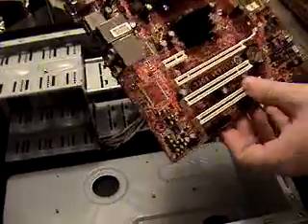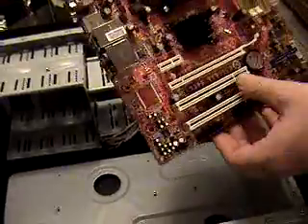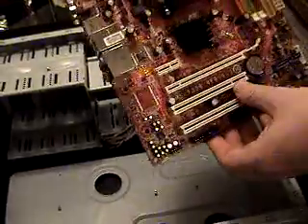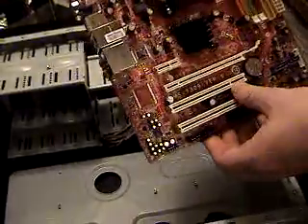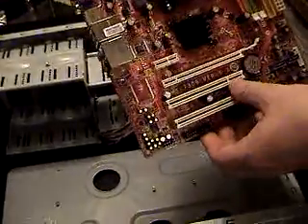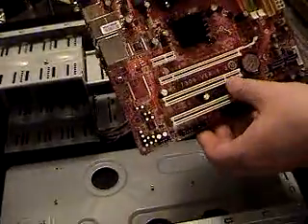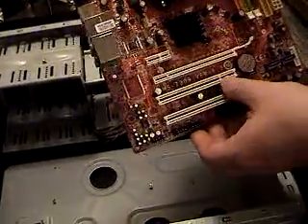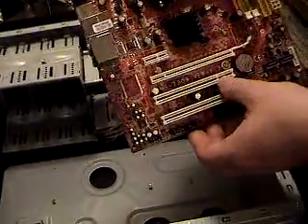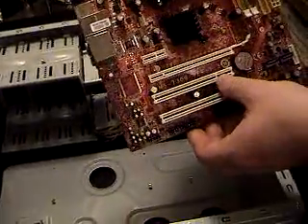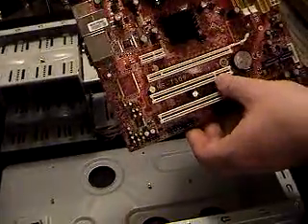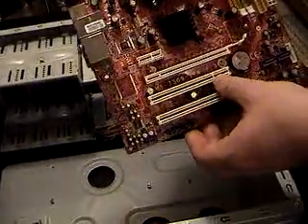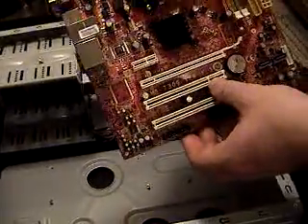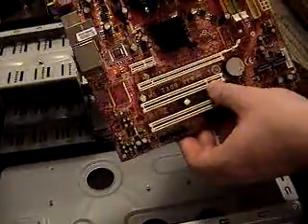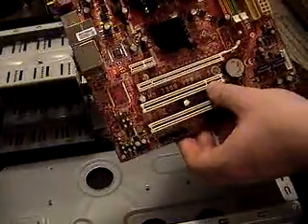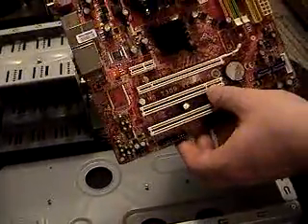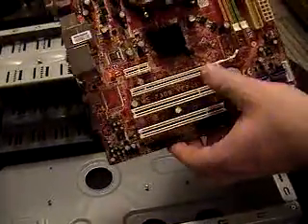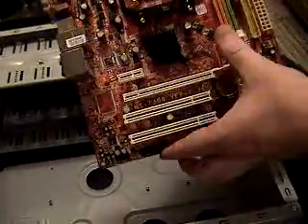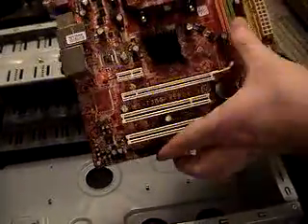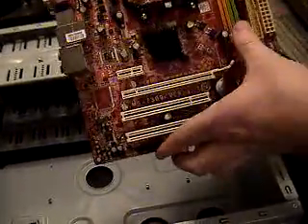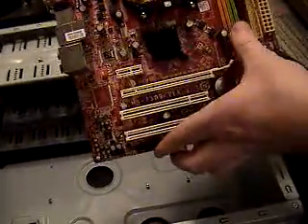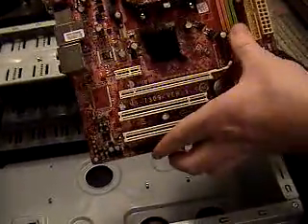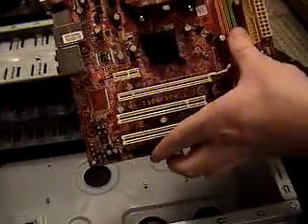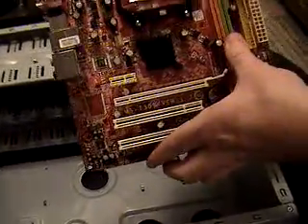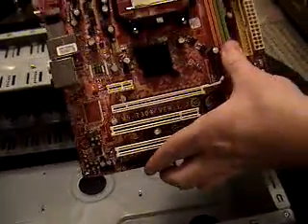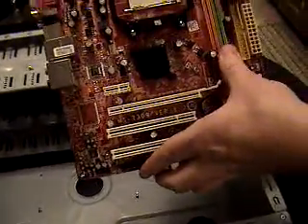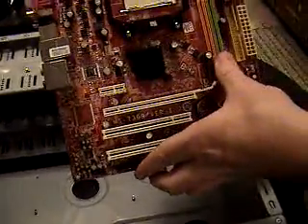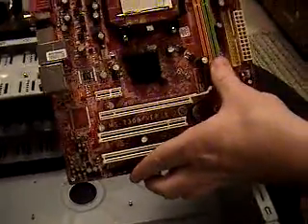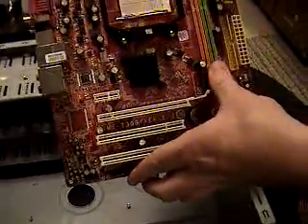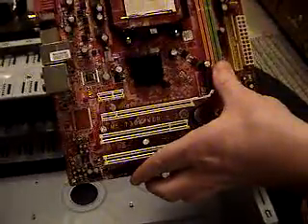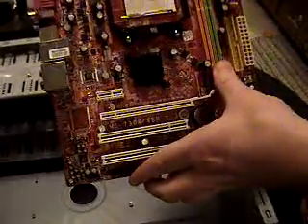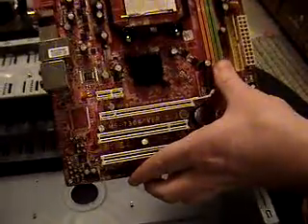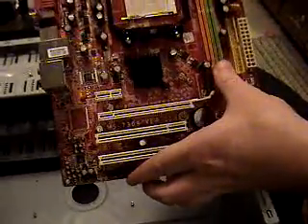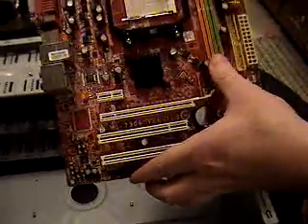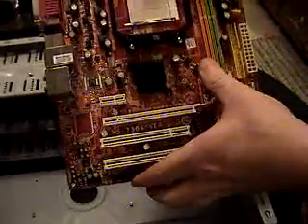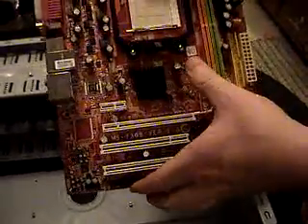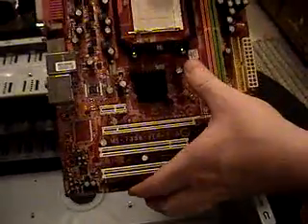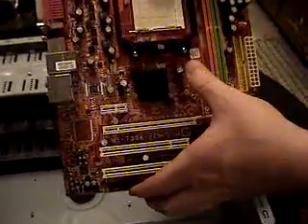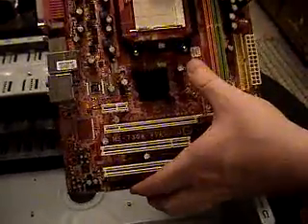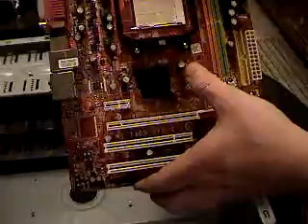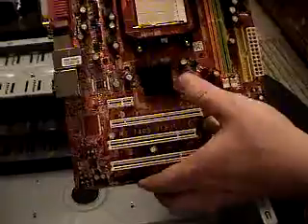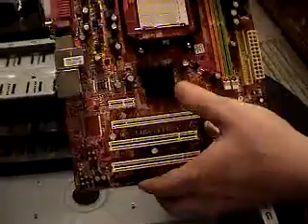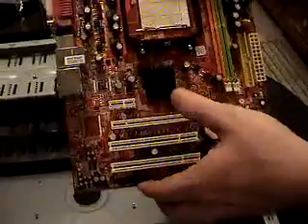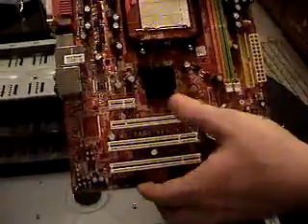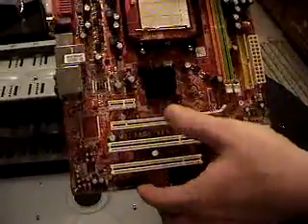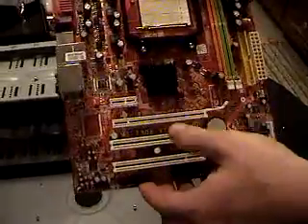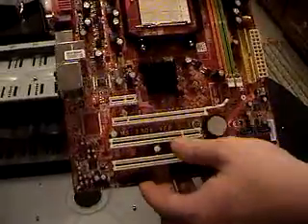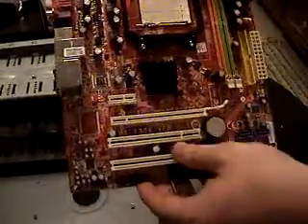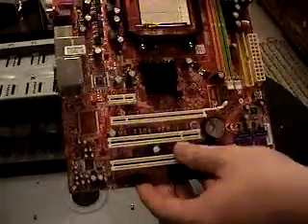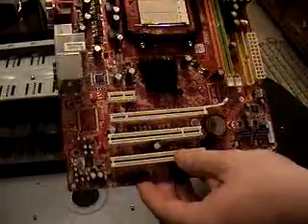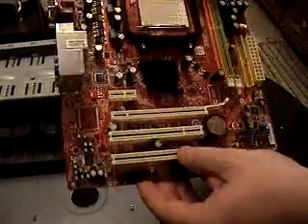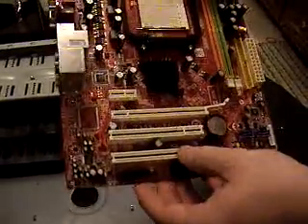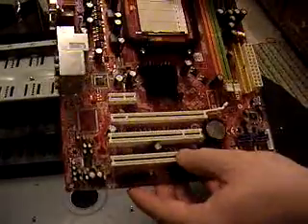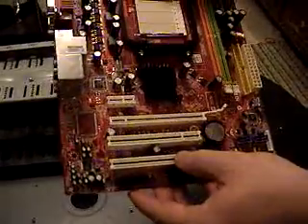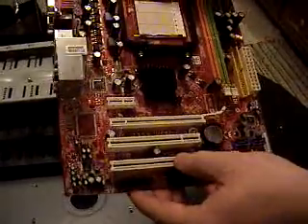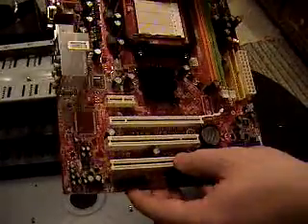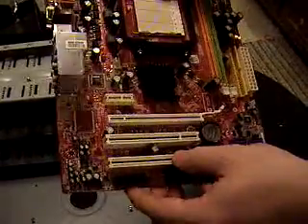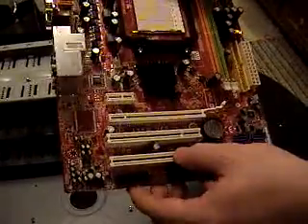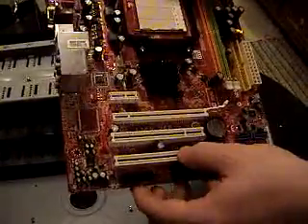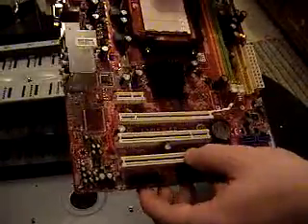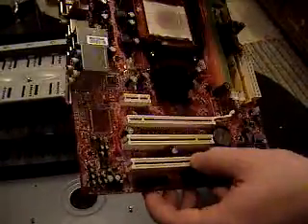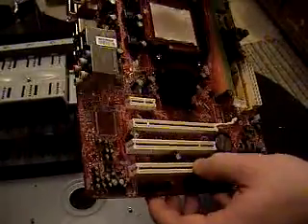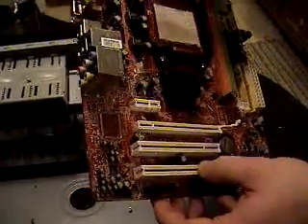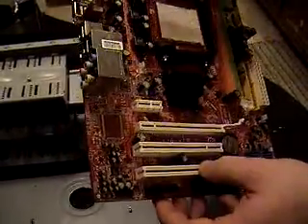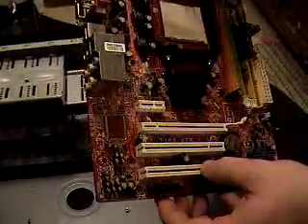We're going to be hooking up DDR2-800 in here. We got four gigs of that to go in here — two two-gig sticks.